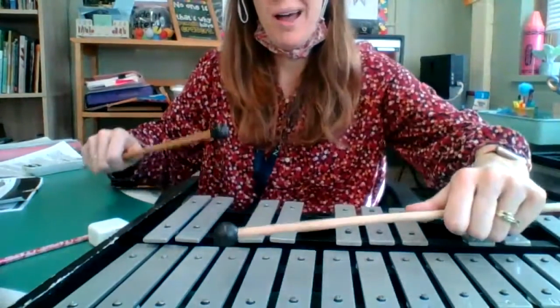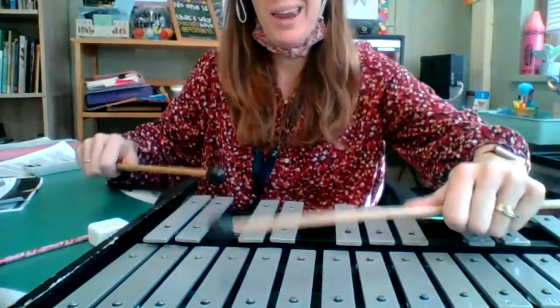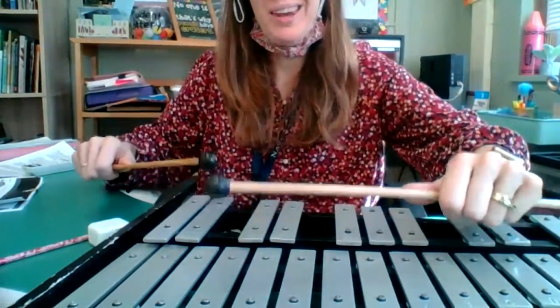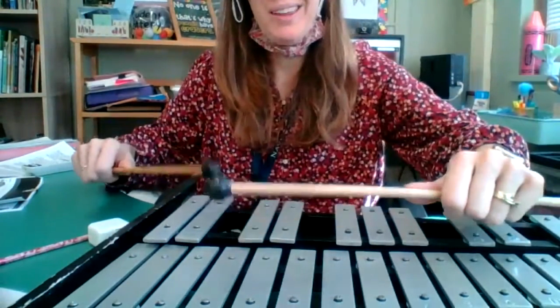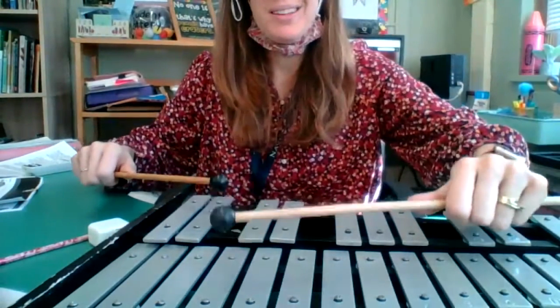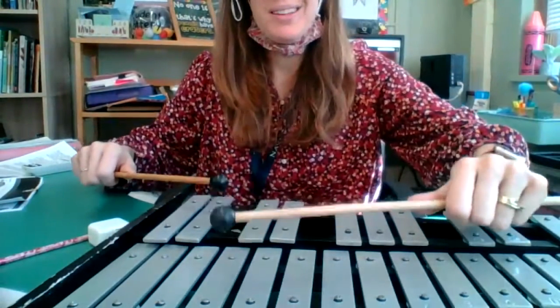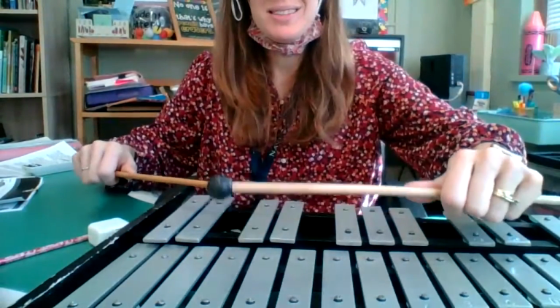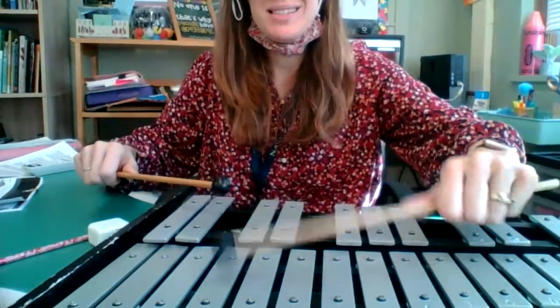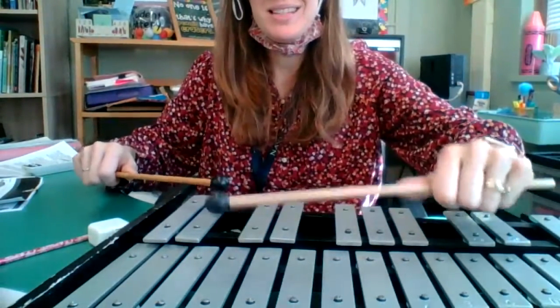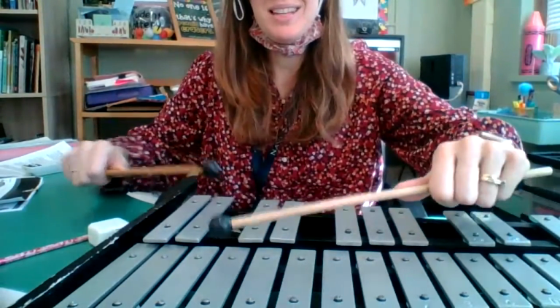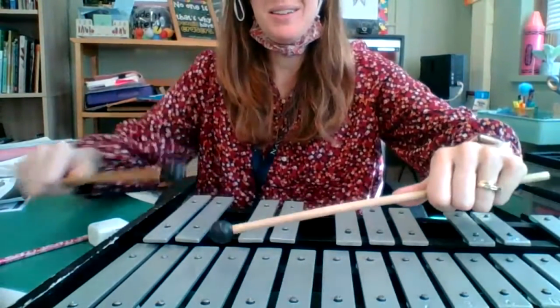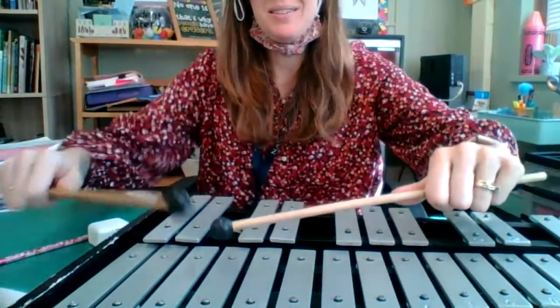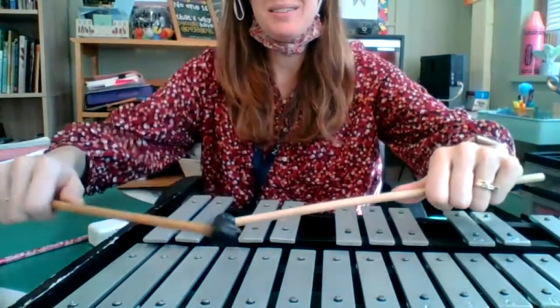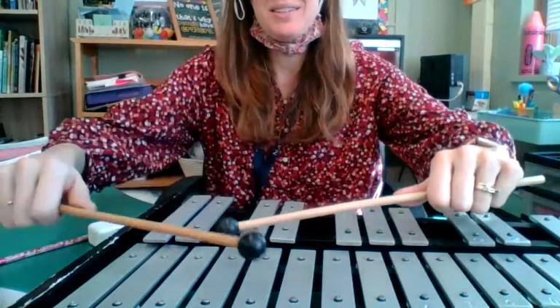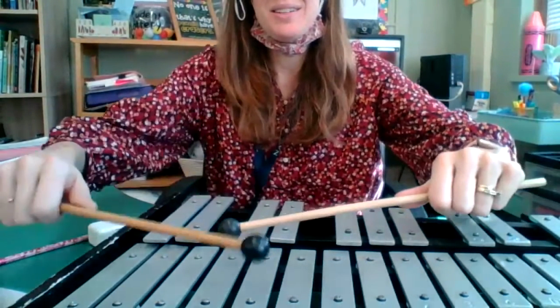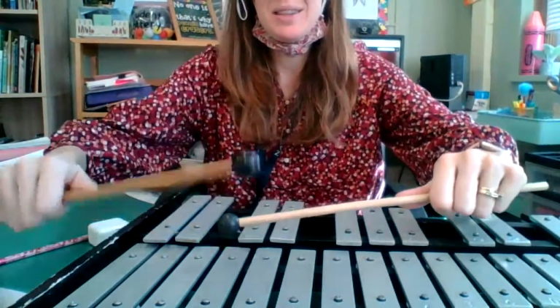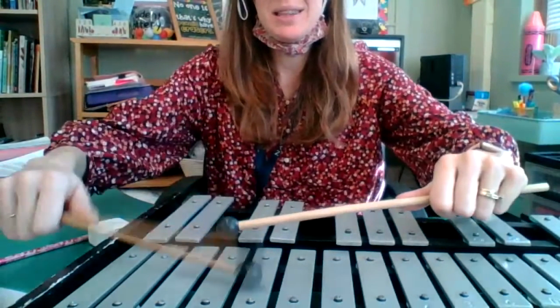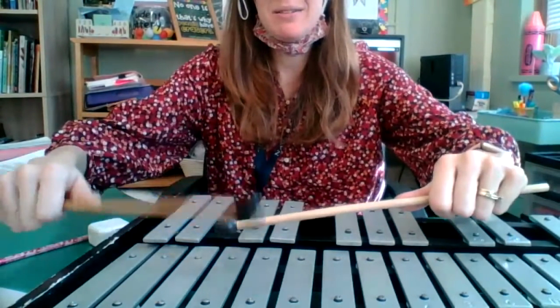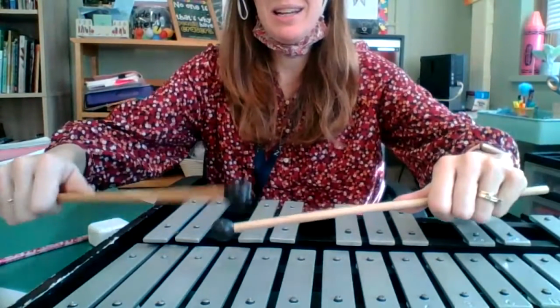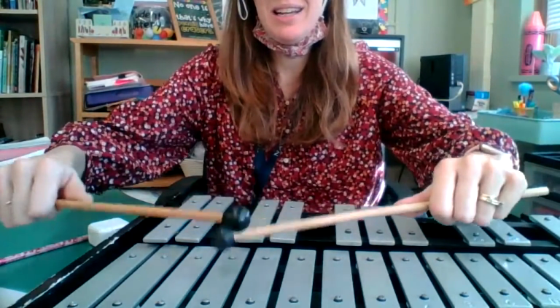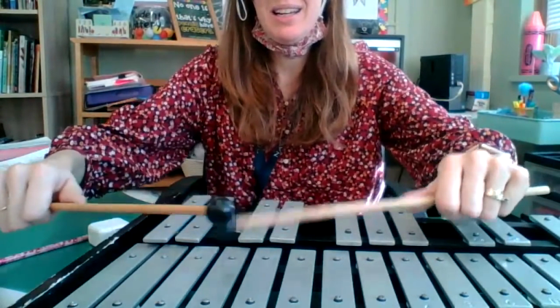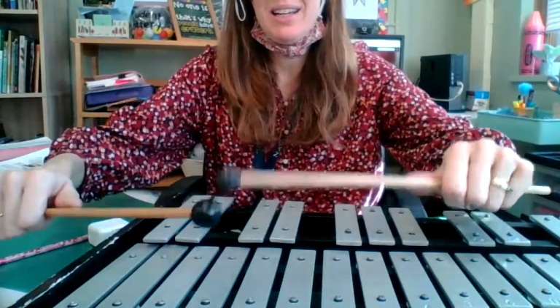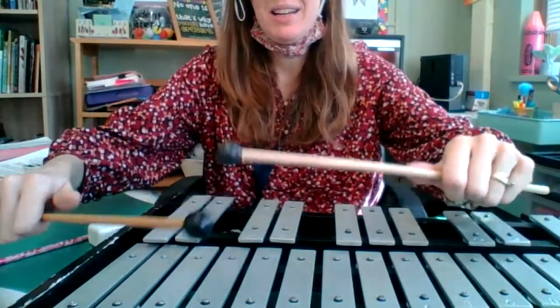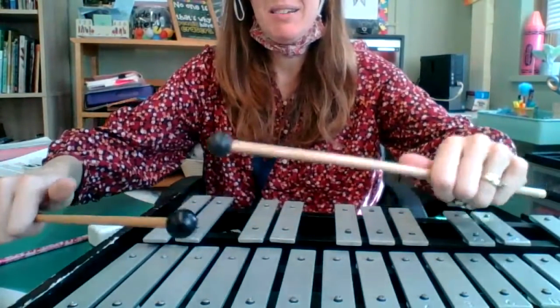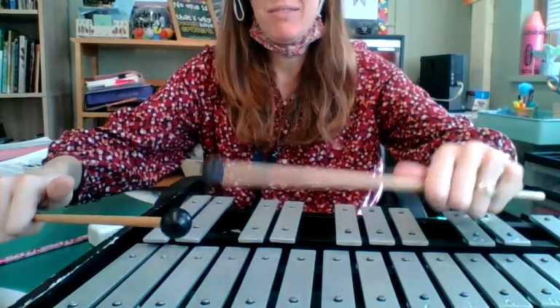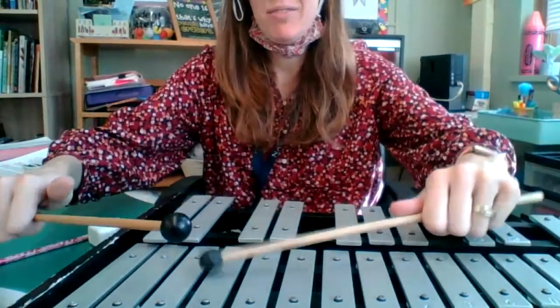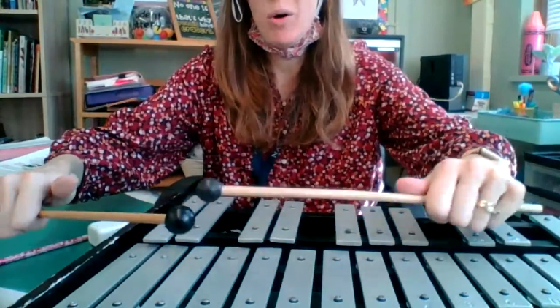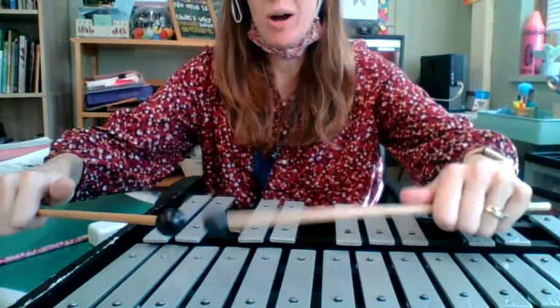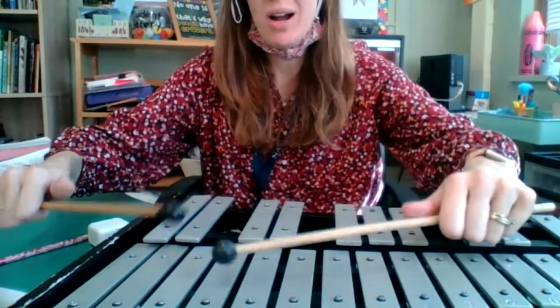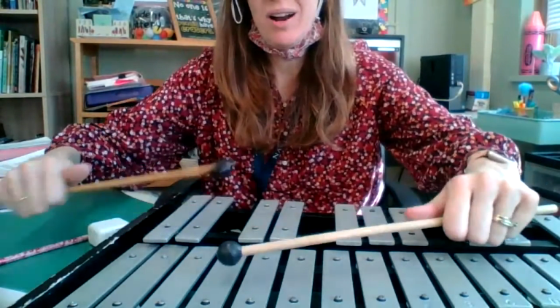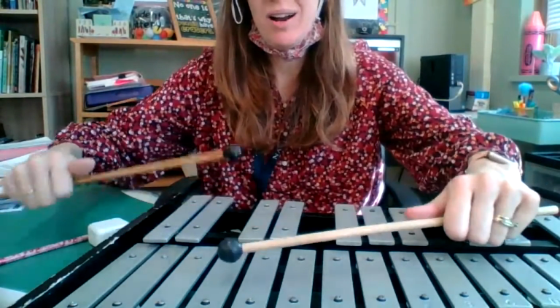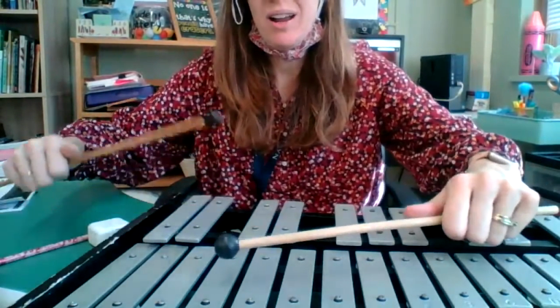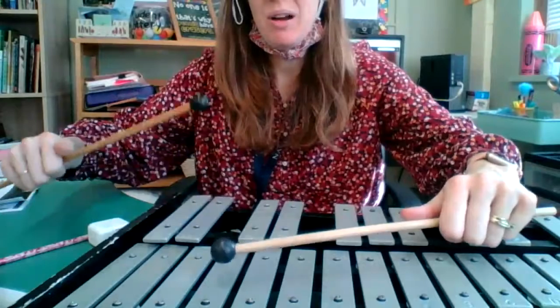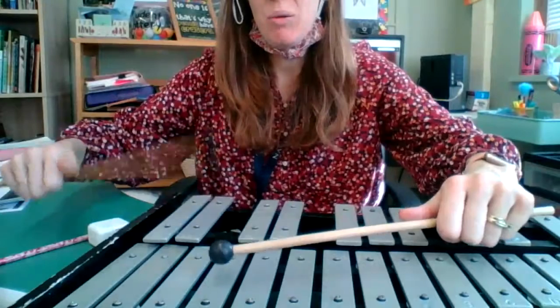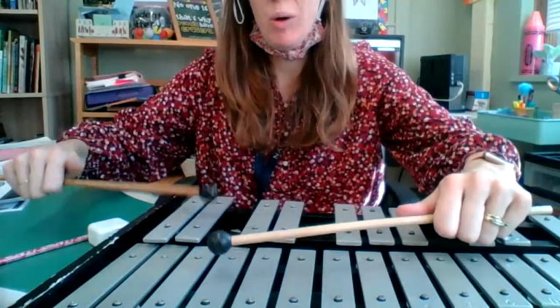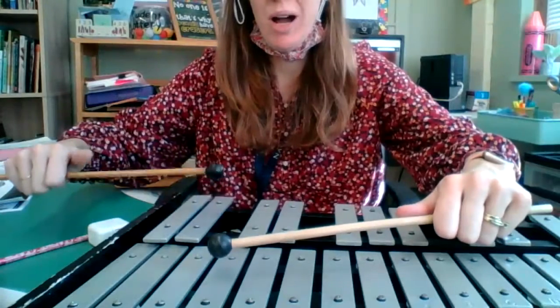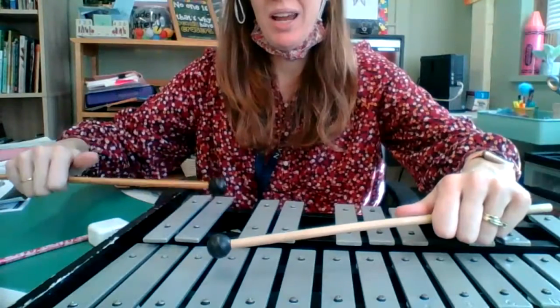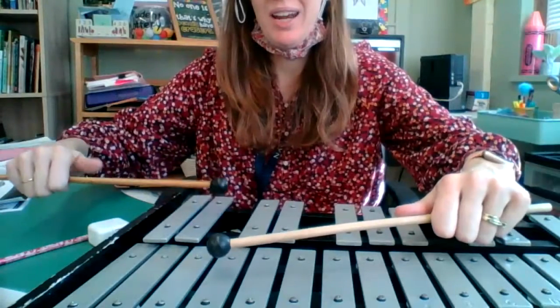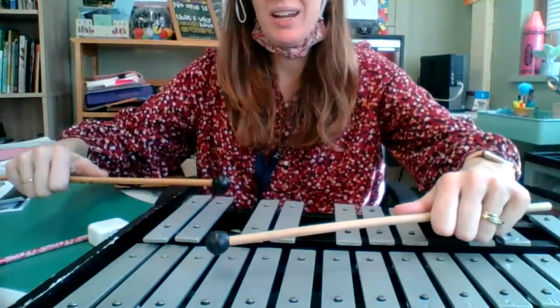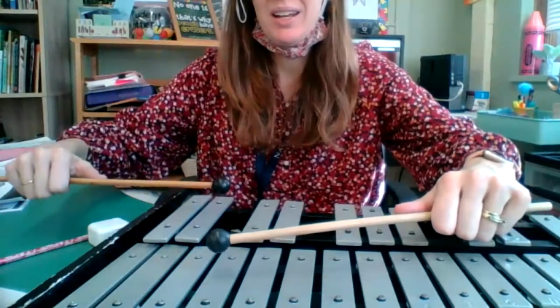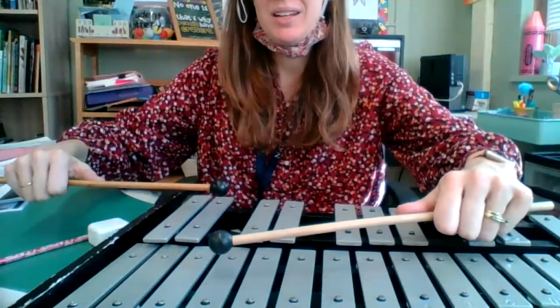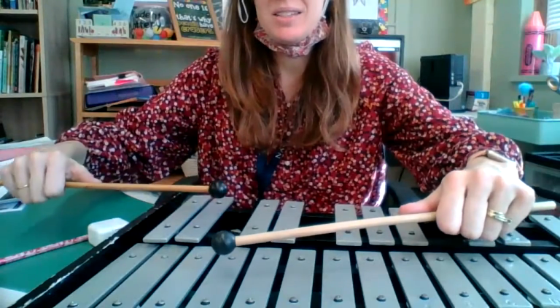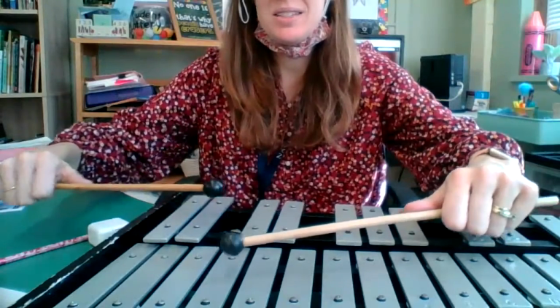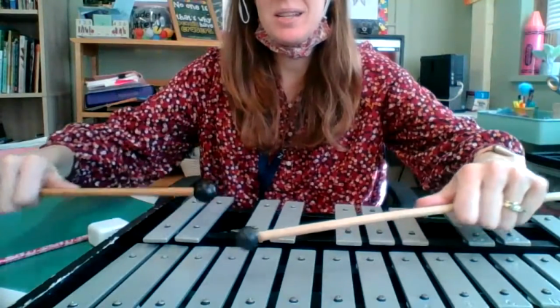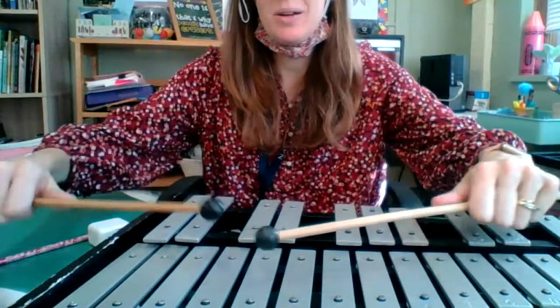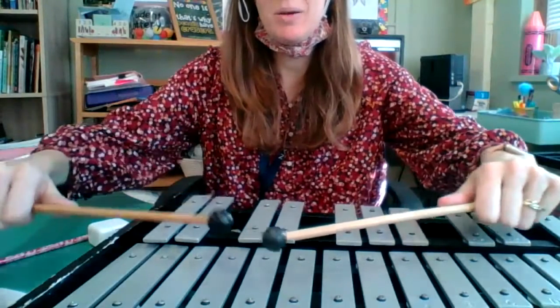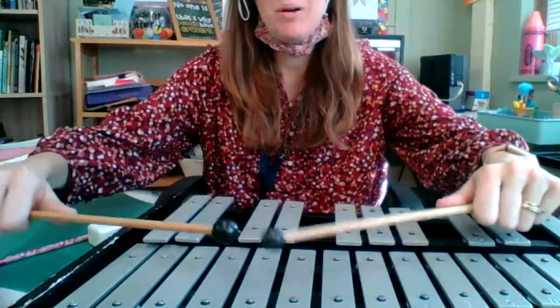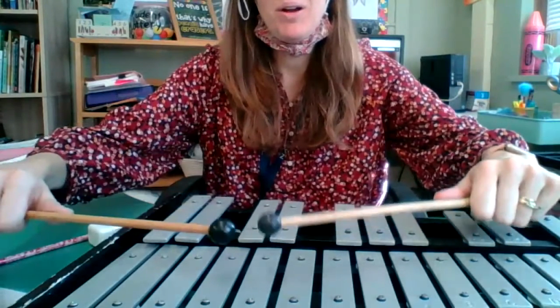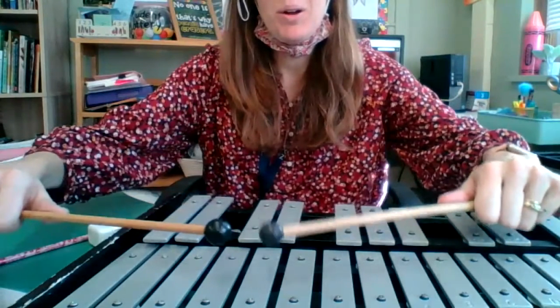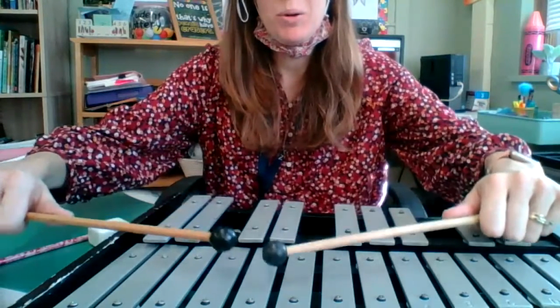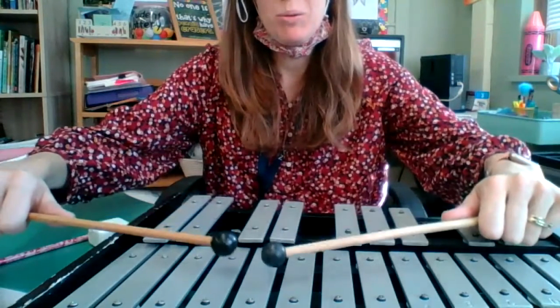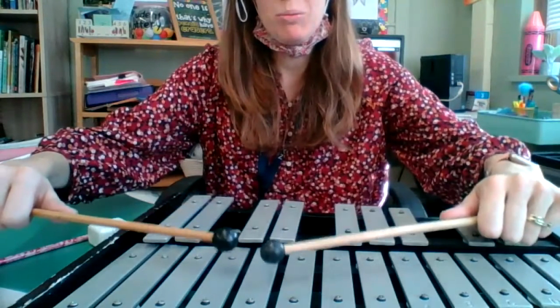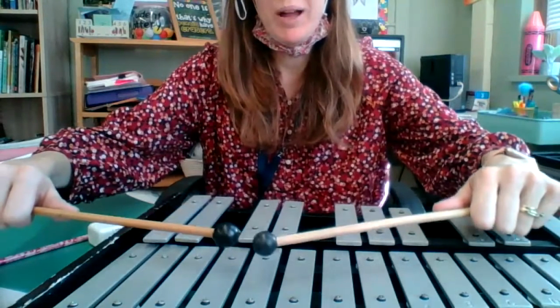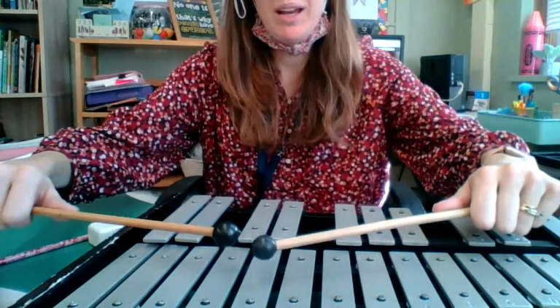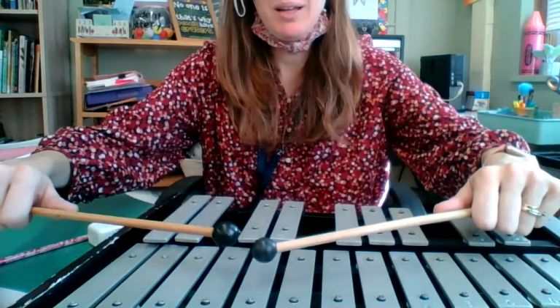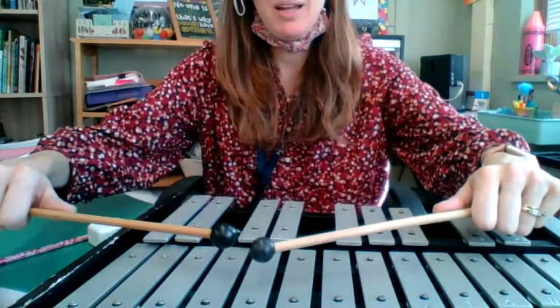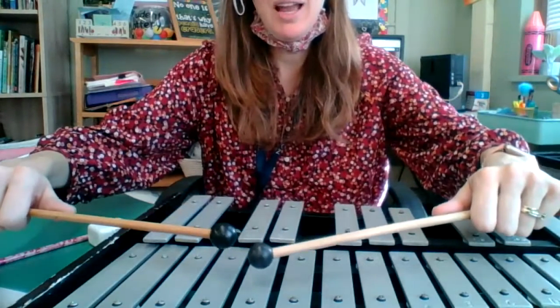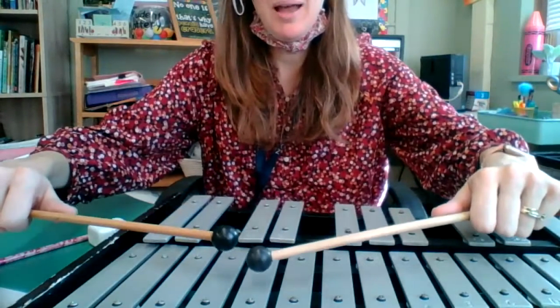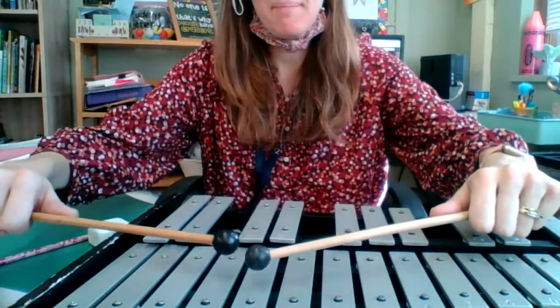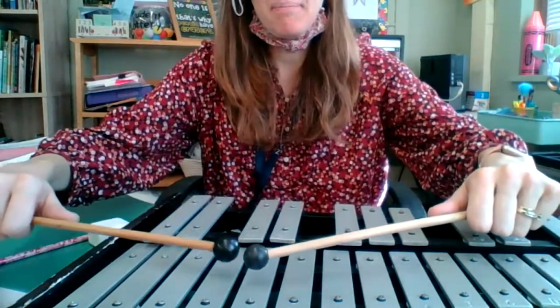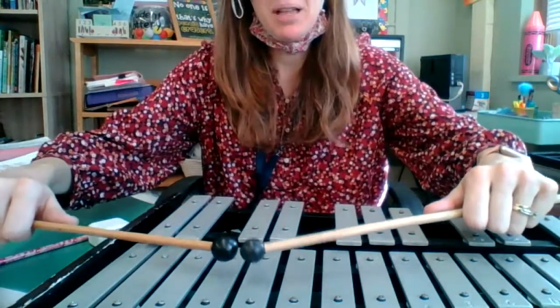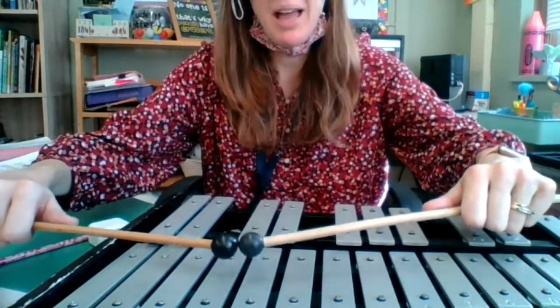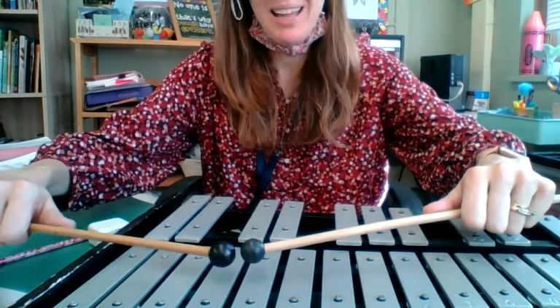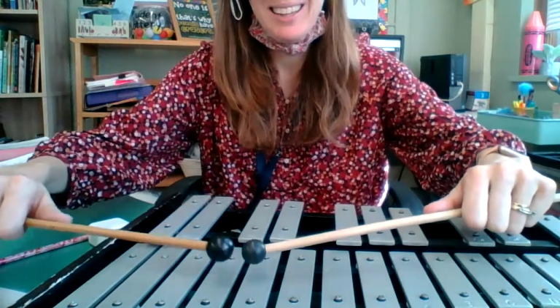One, two, three, four, one, two. Ready and play.